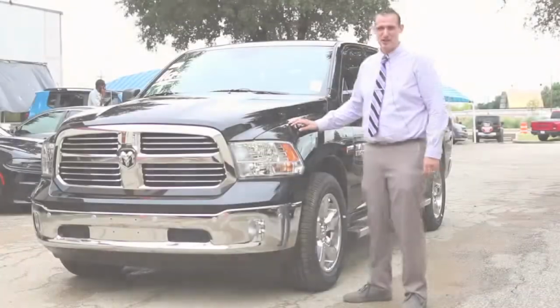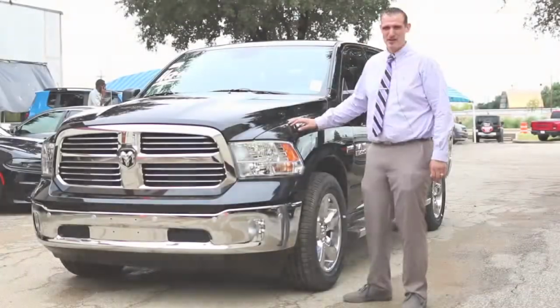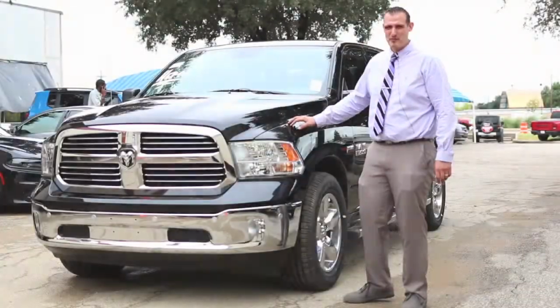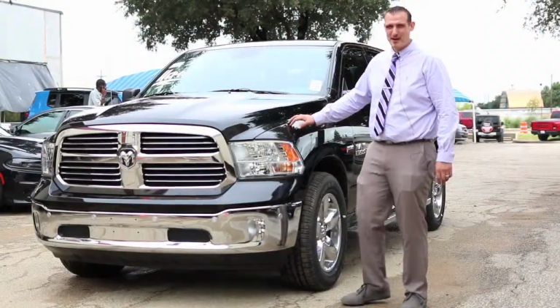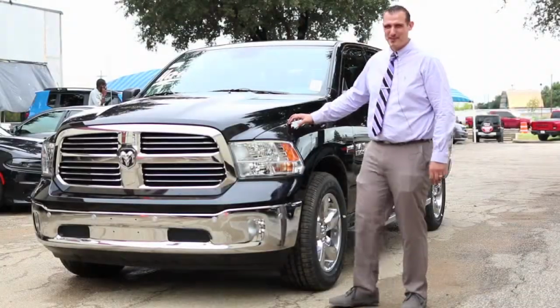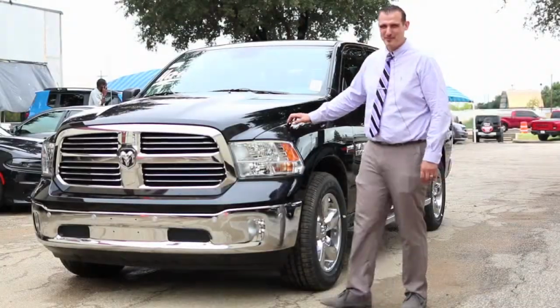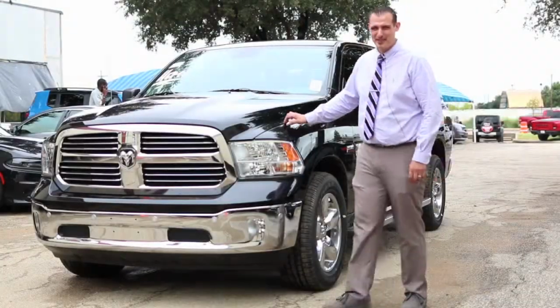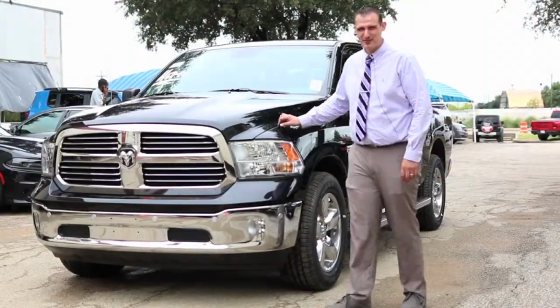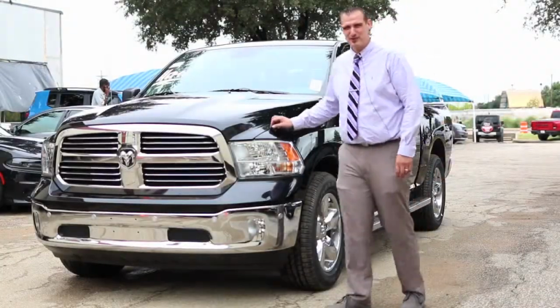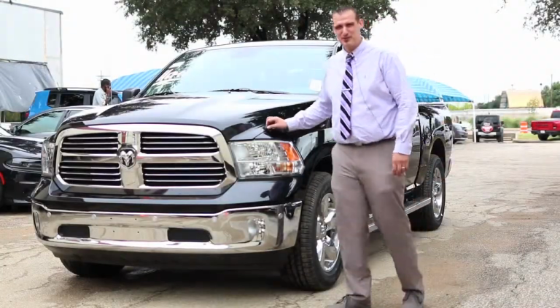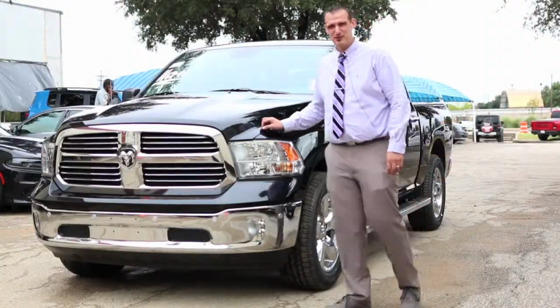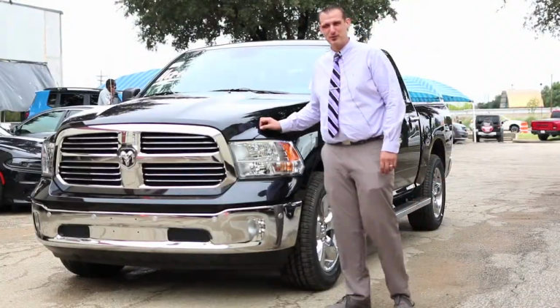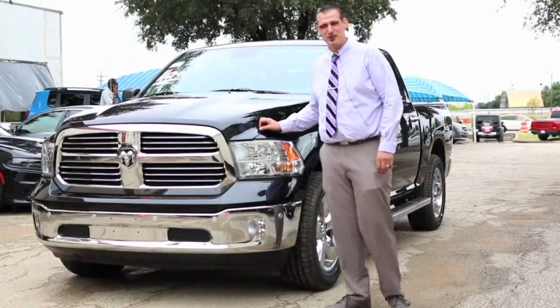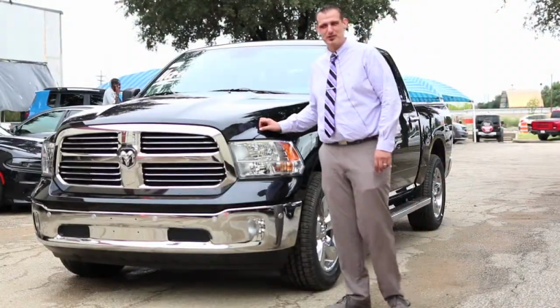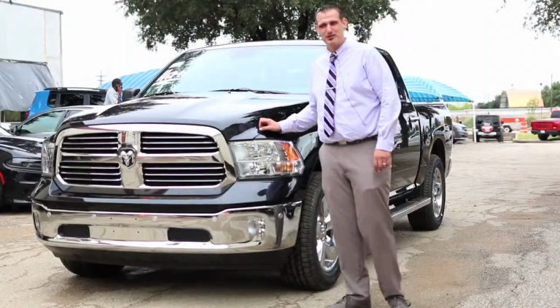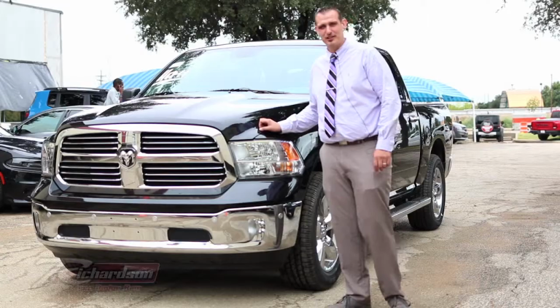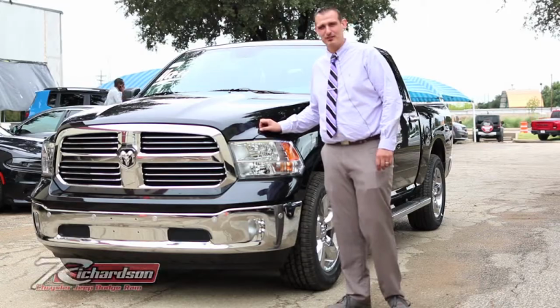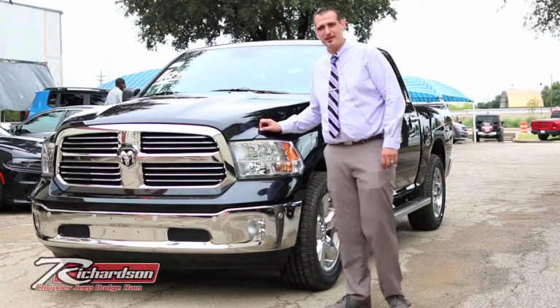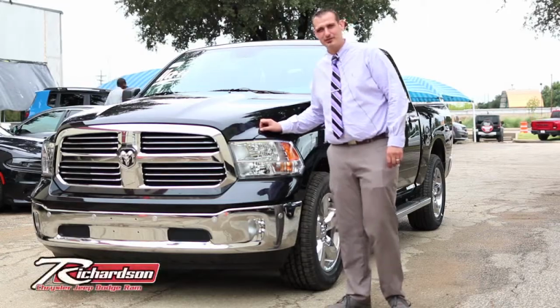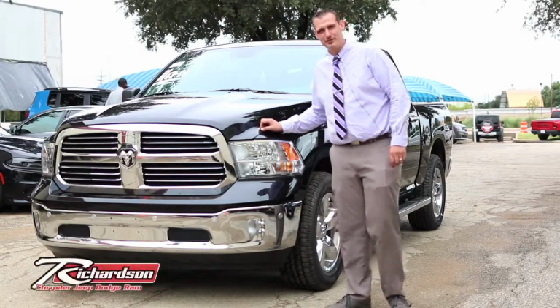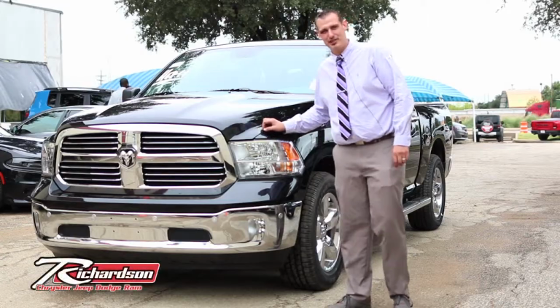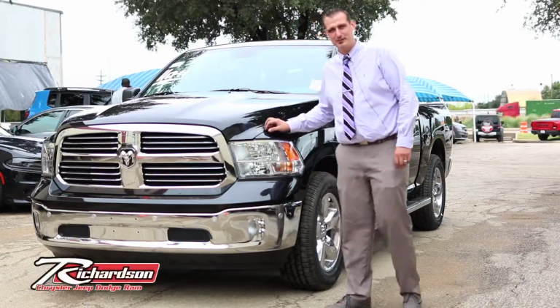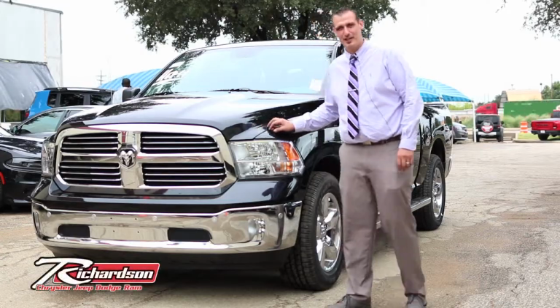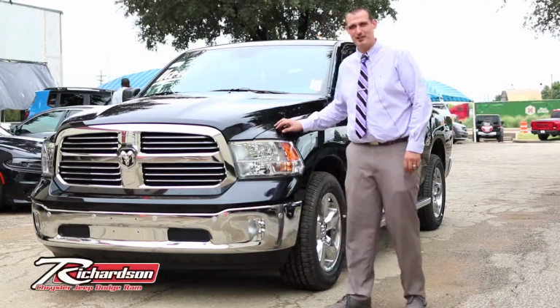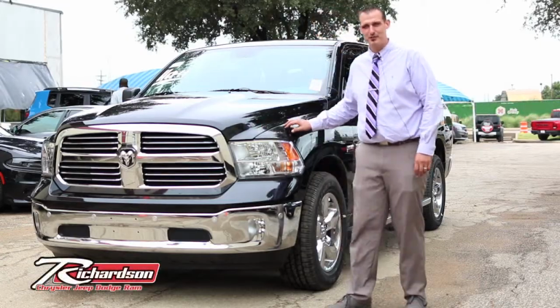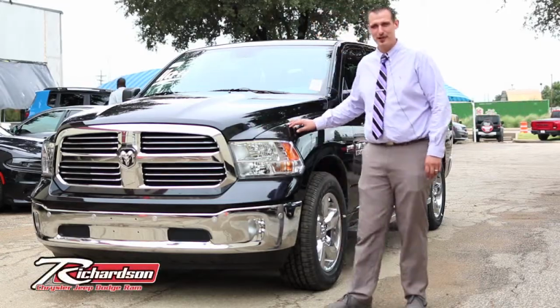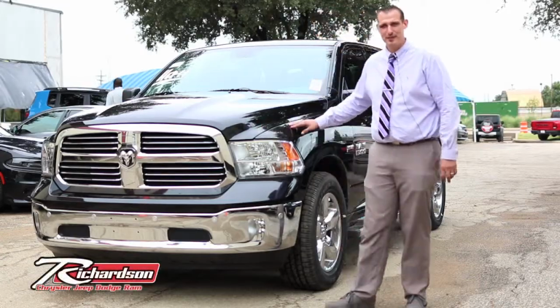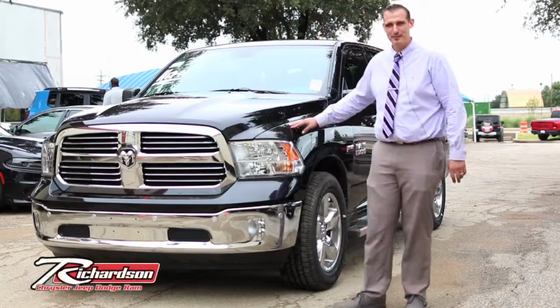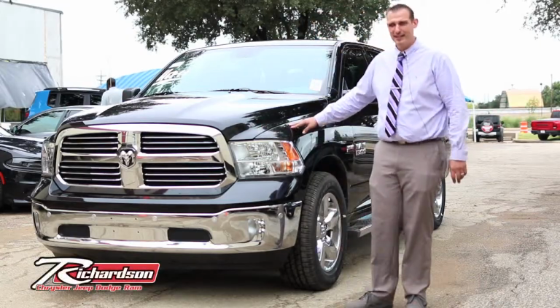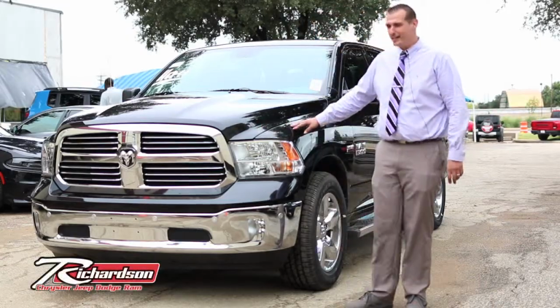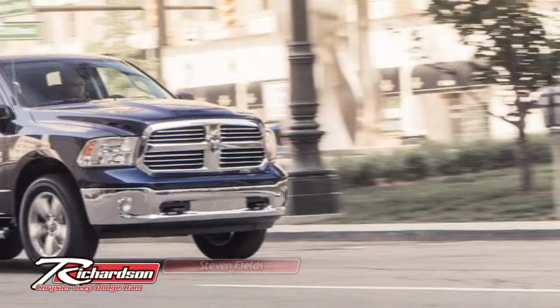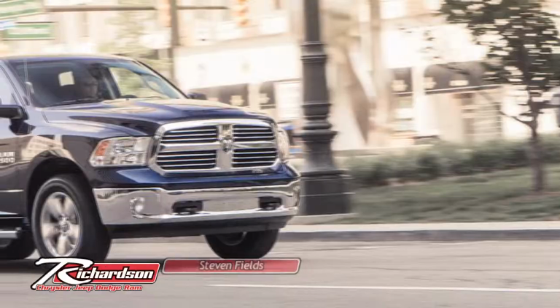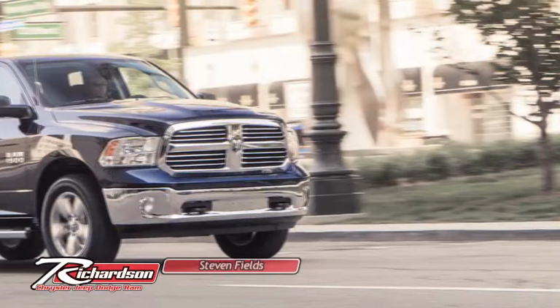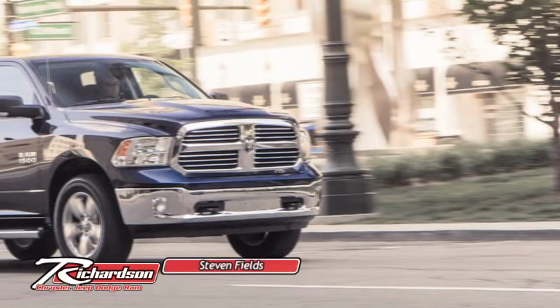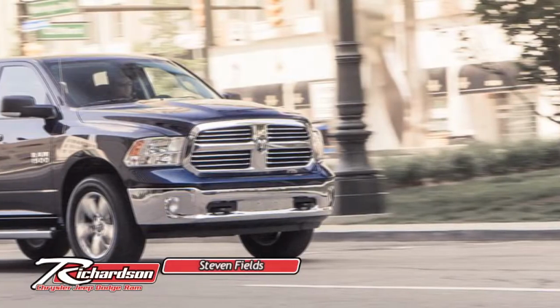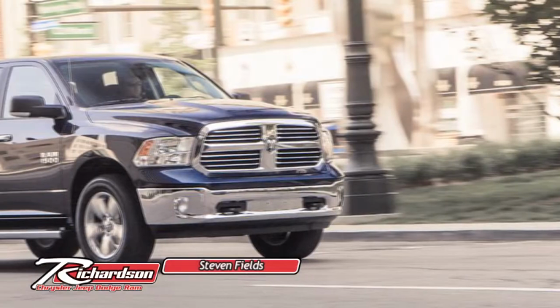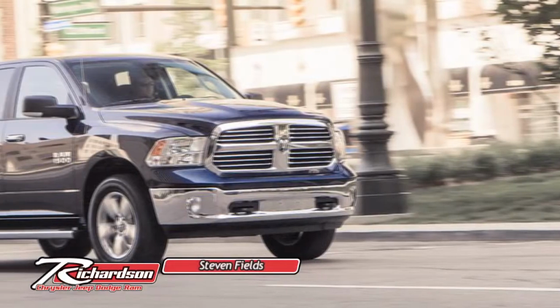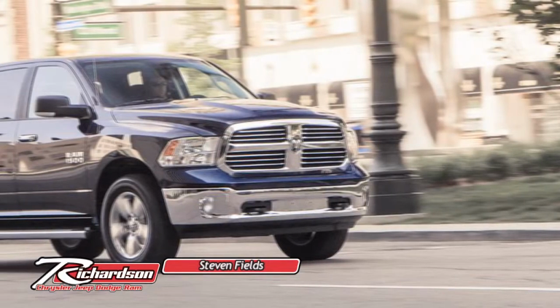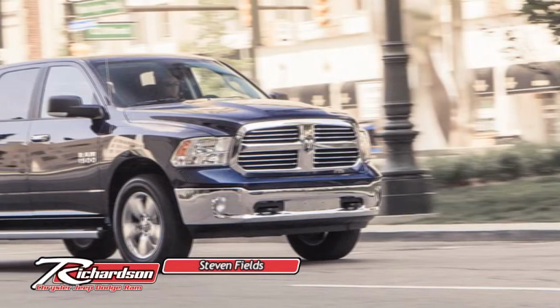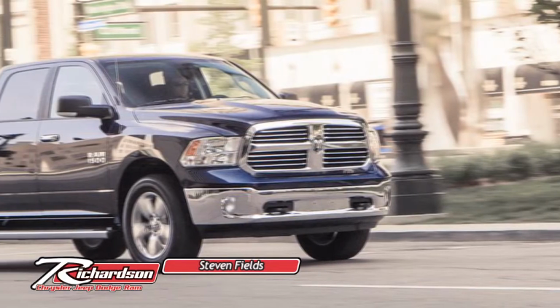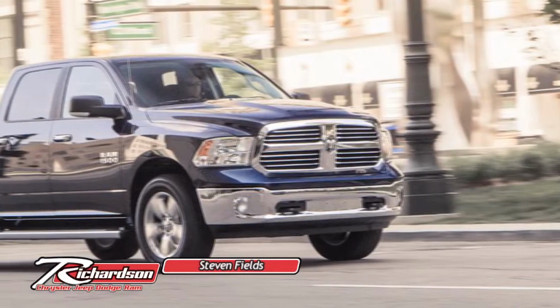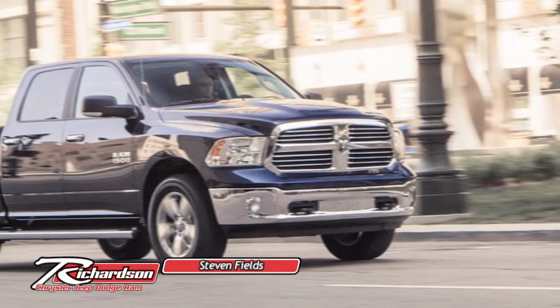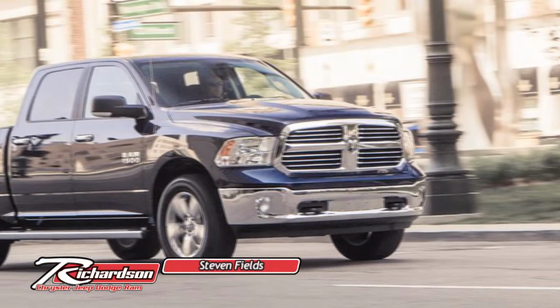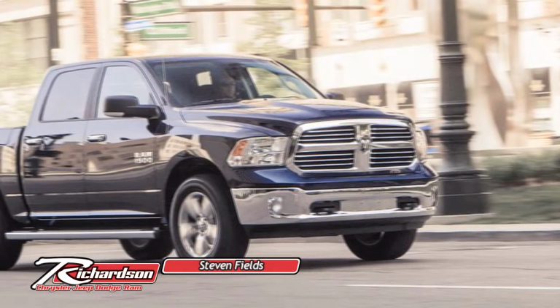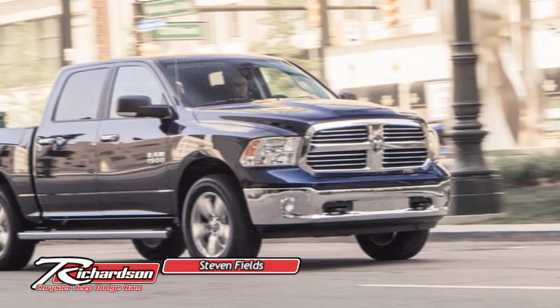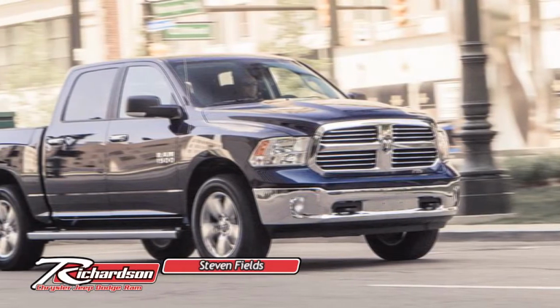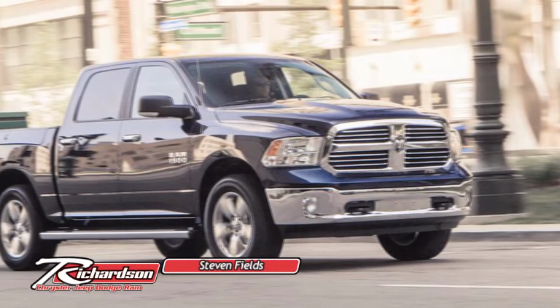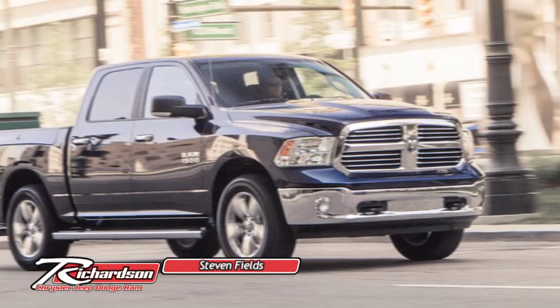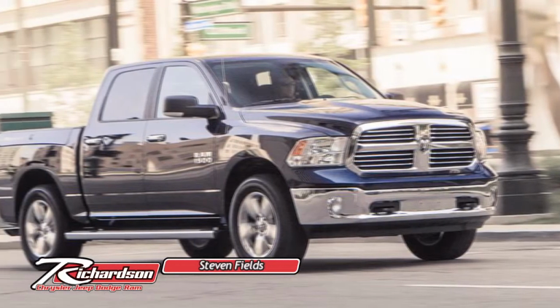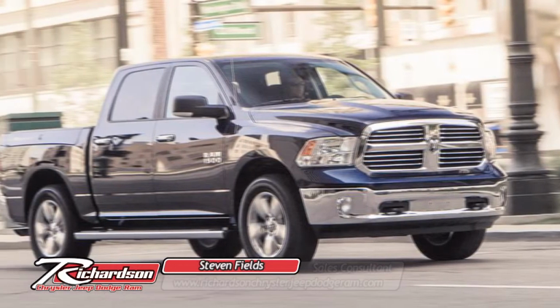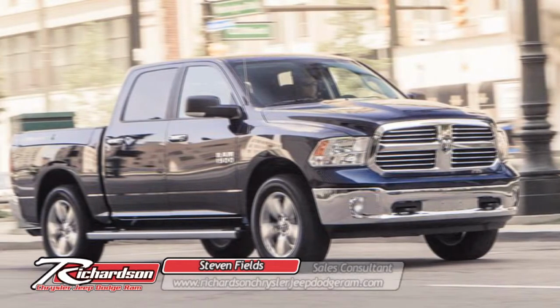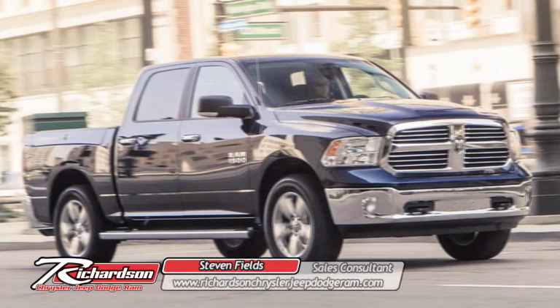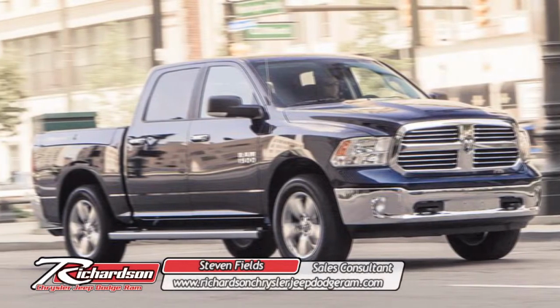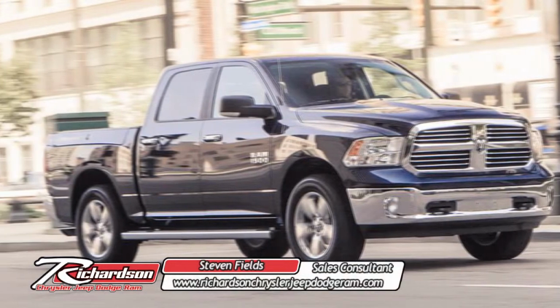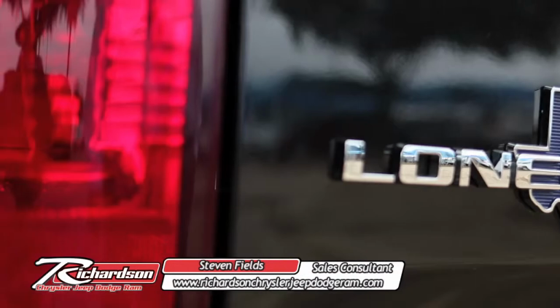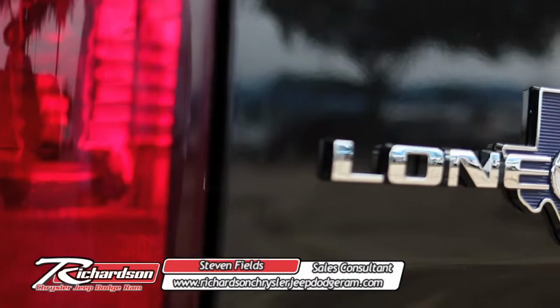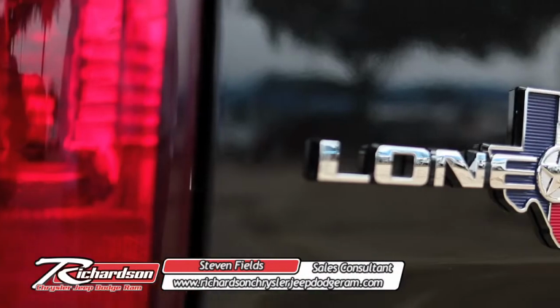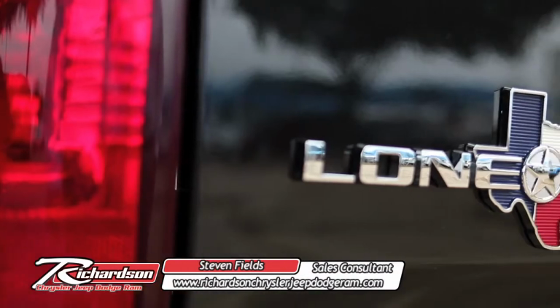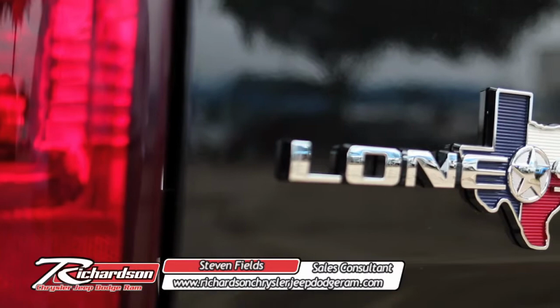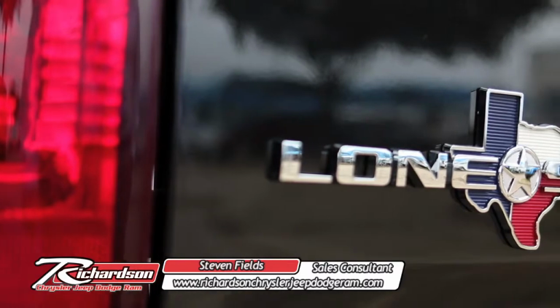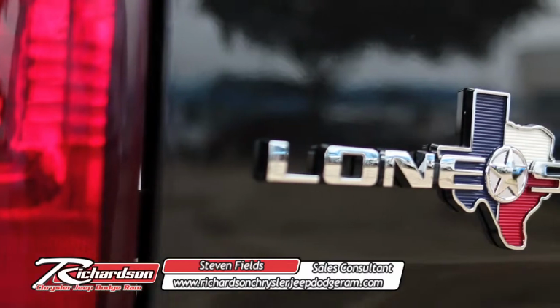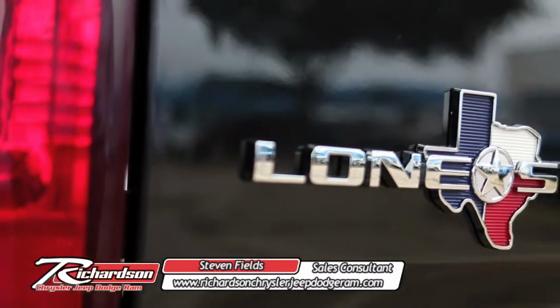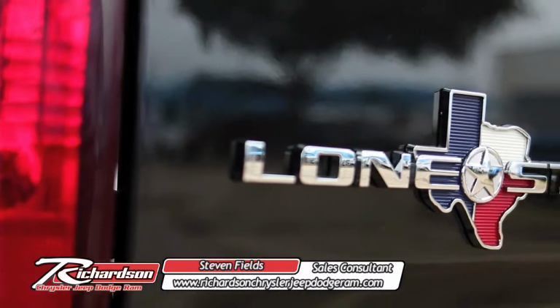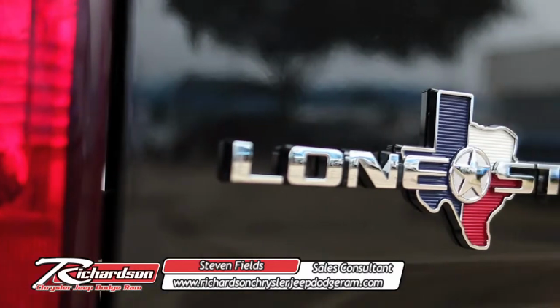My name is Steven Fields with Richardson Chrysler, Jeep, Dodge and Ram. This is the Ram 1500 Crew Cab, Lone Star Edition.